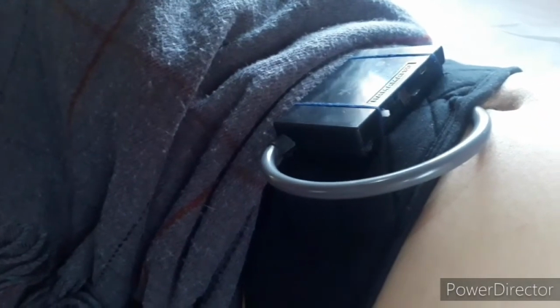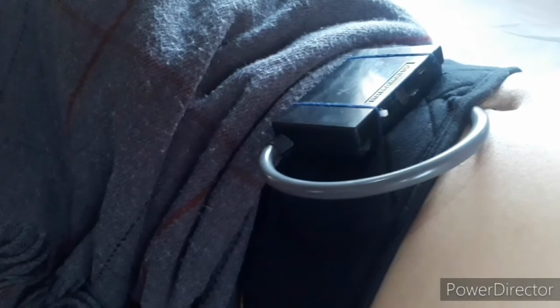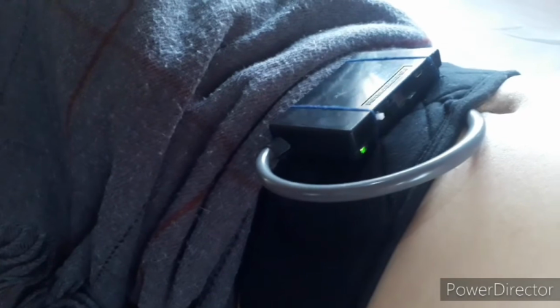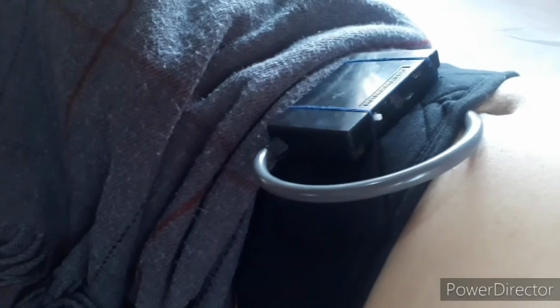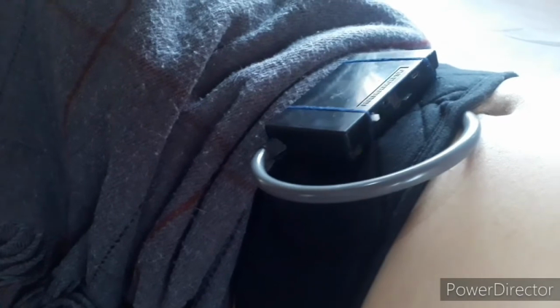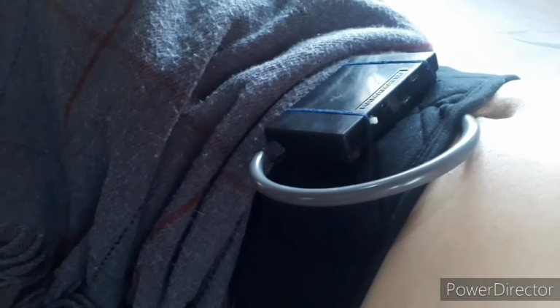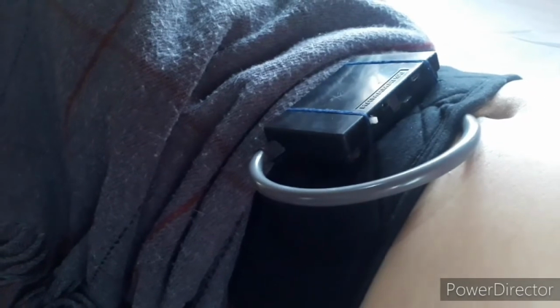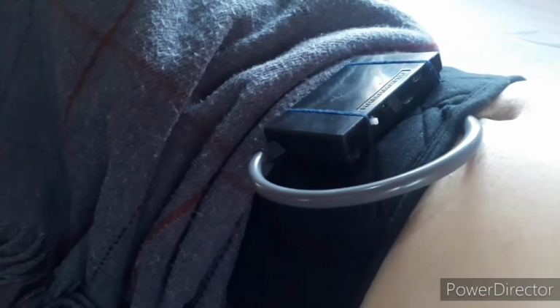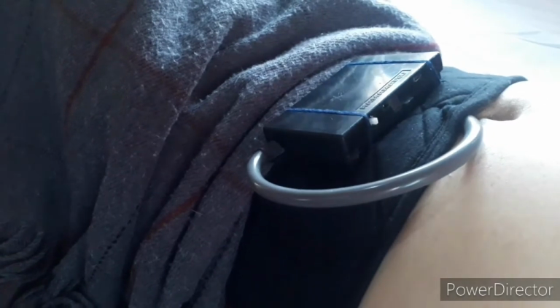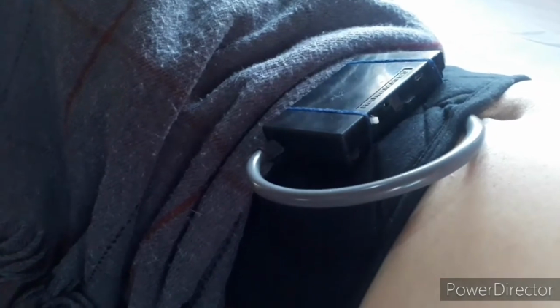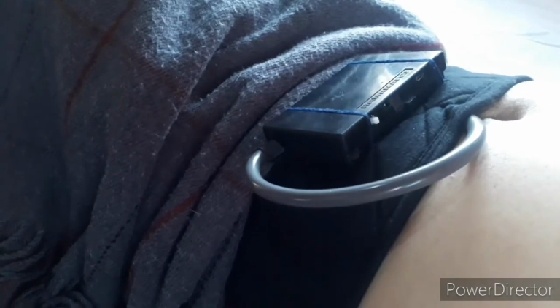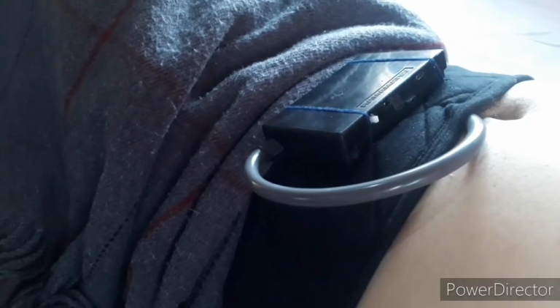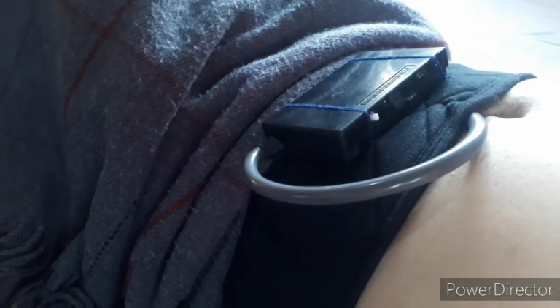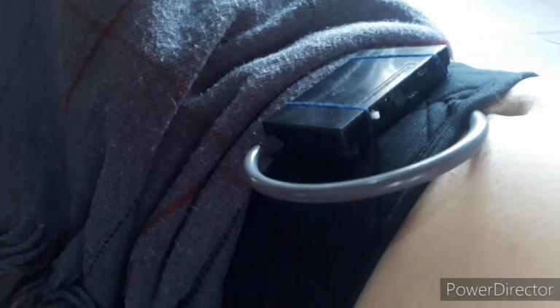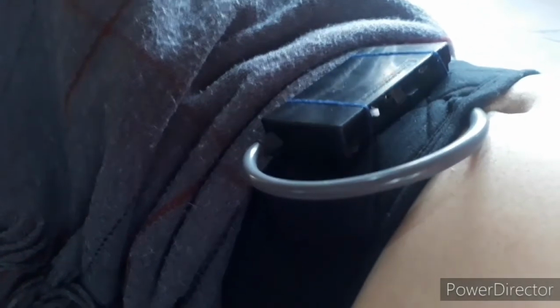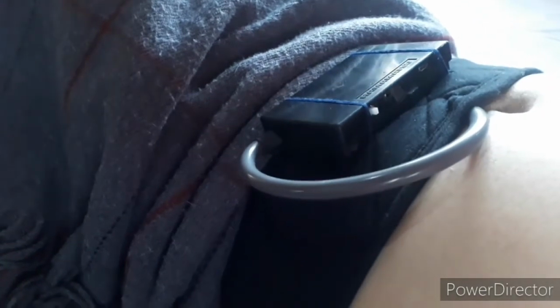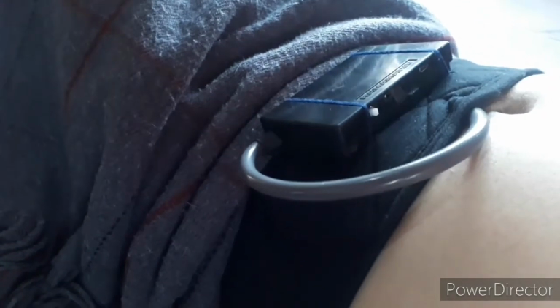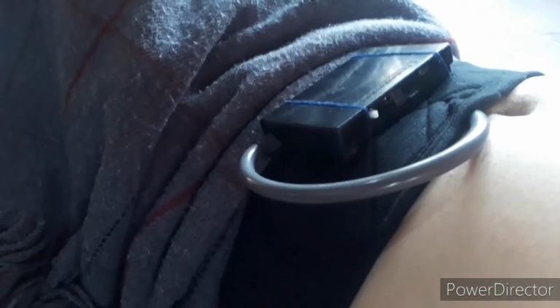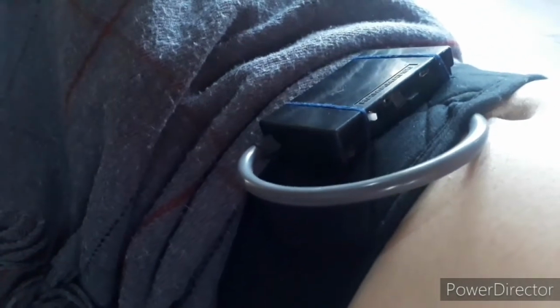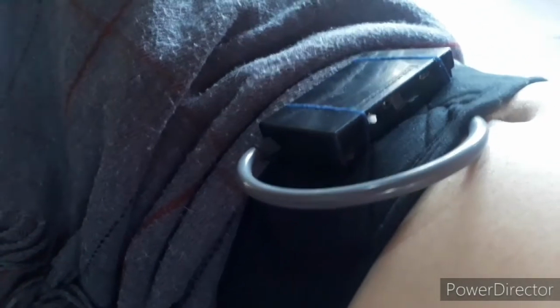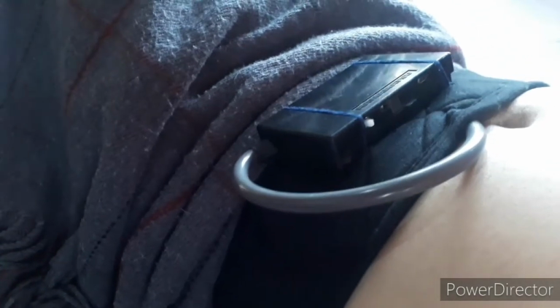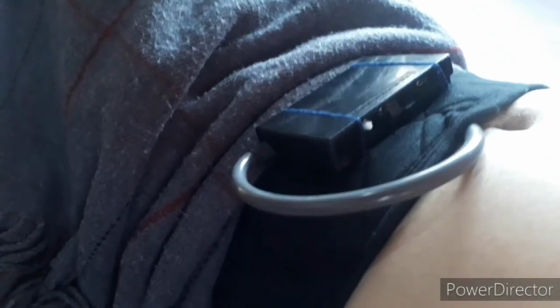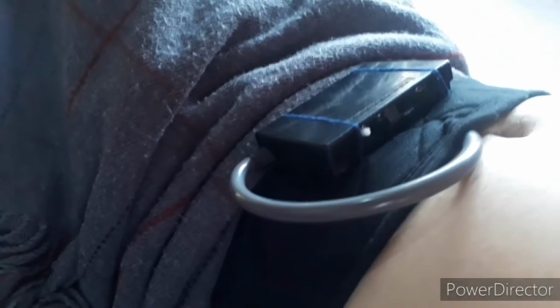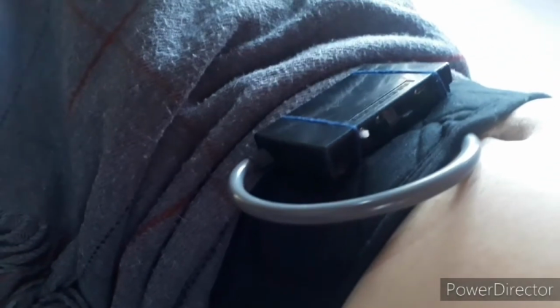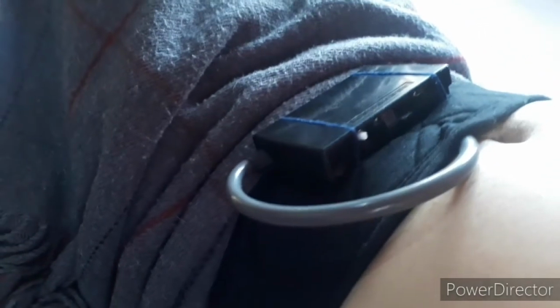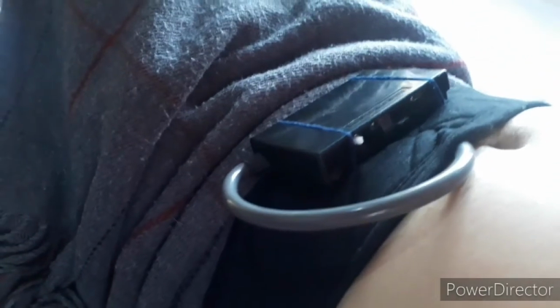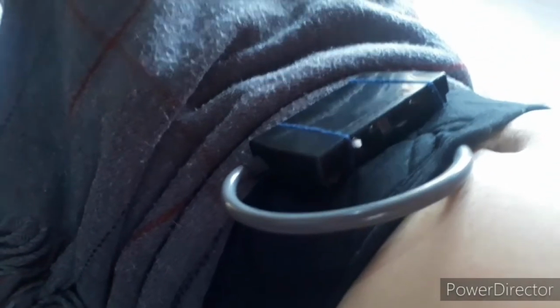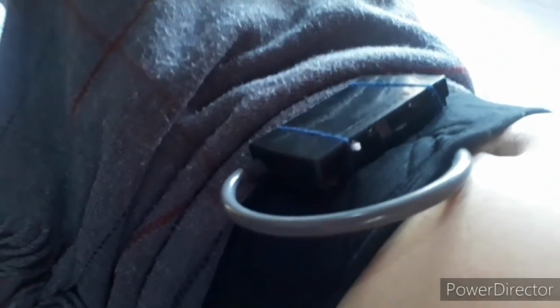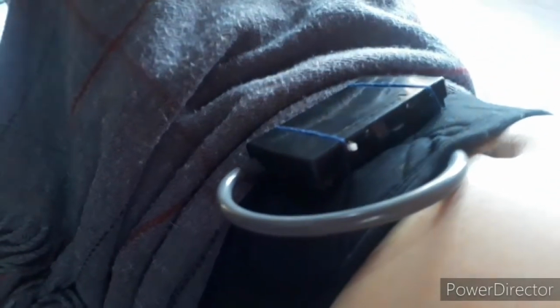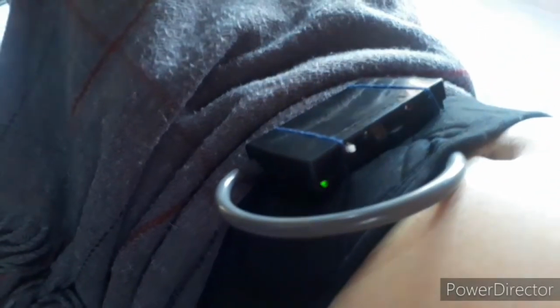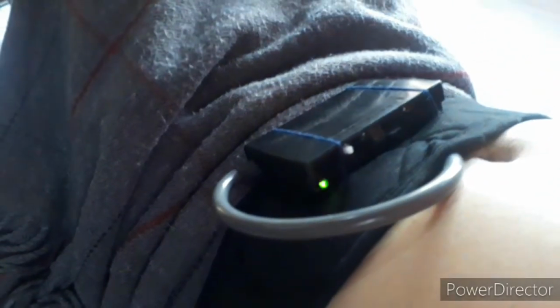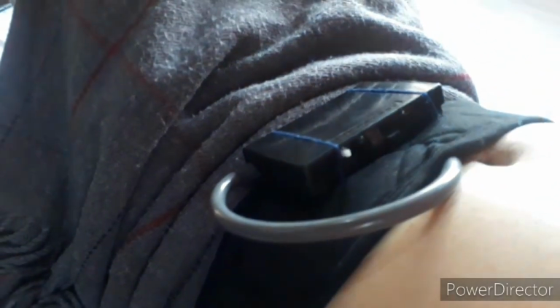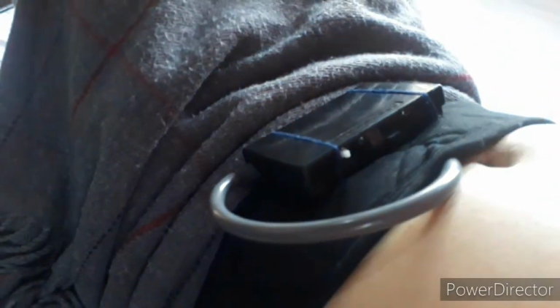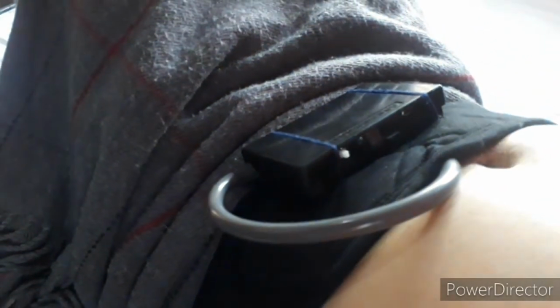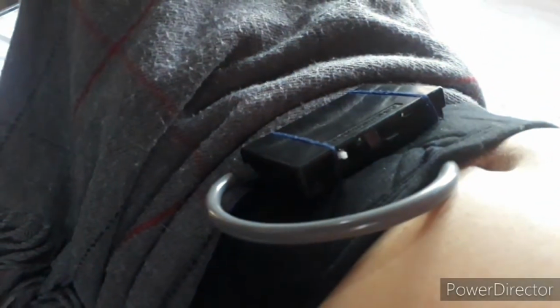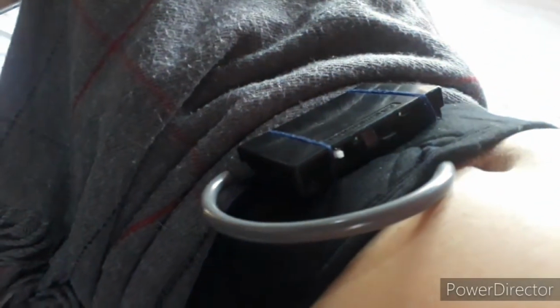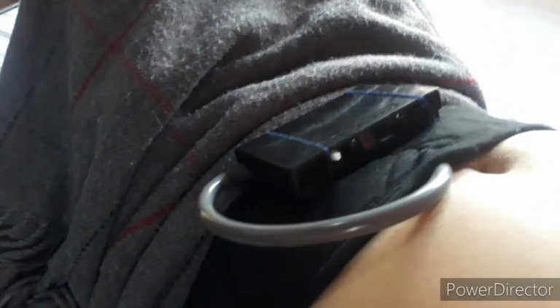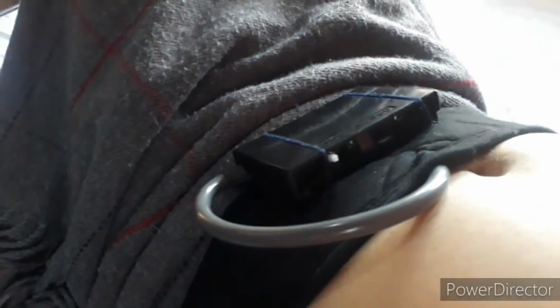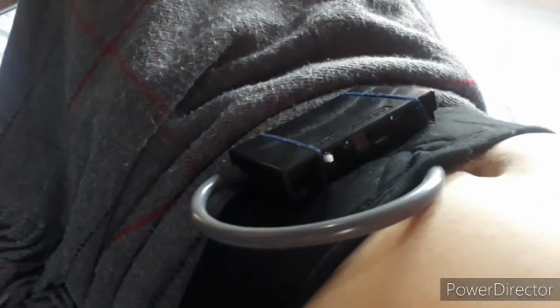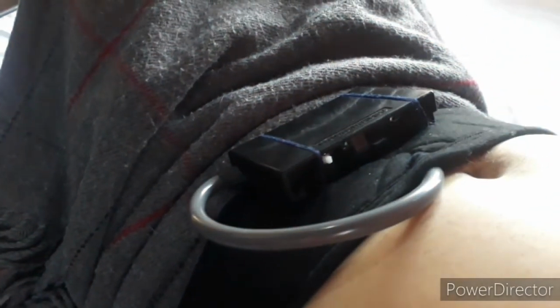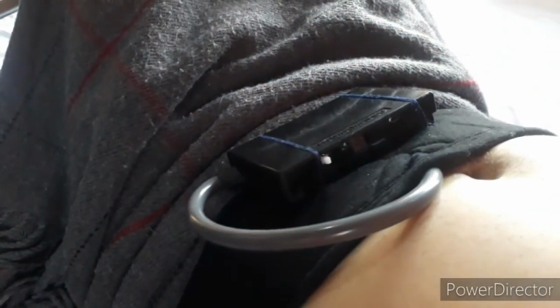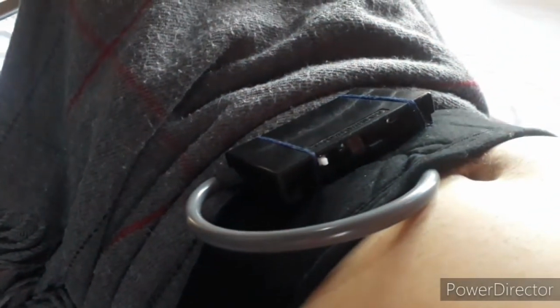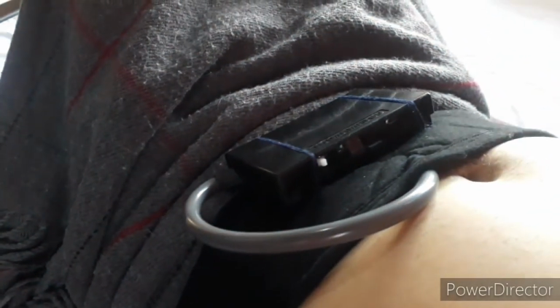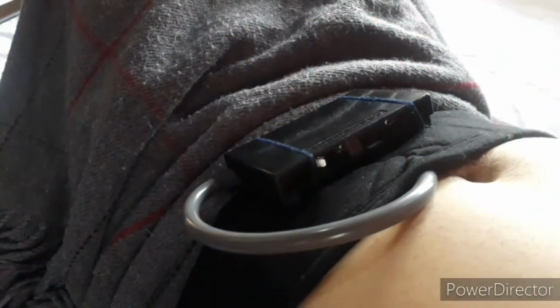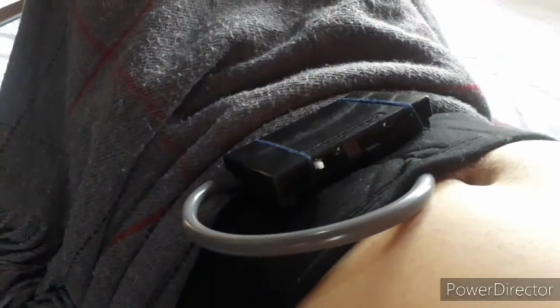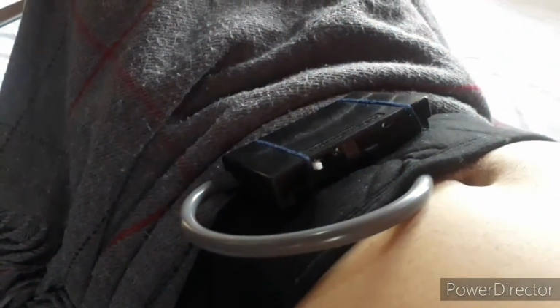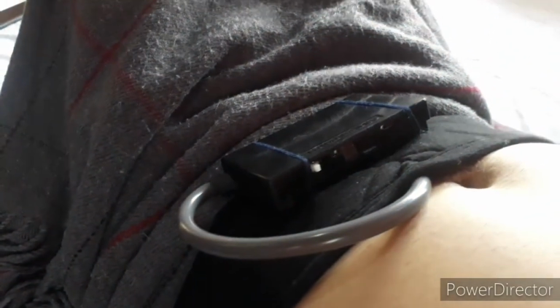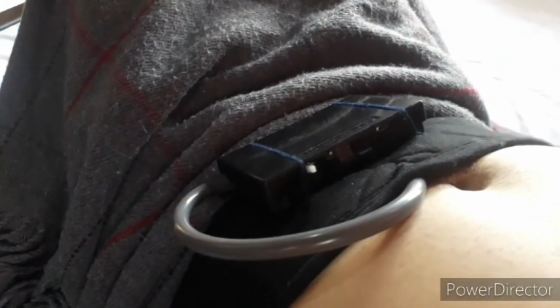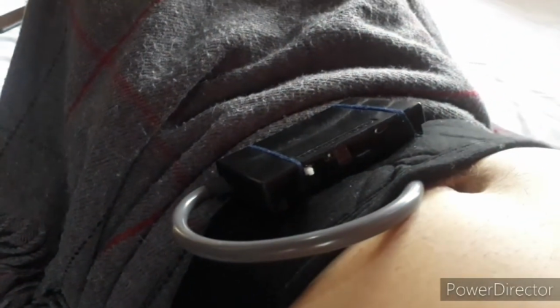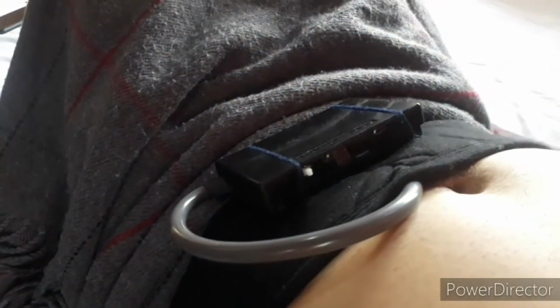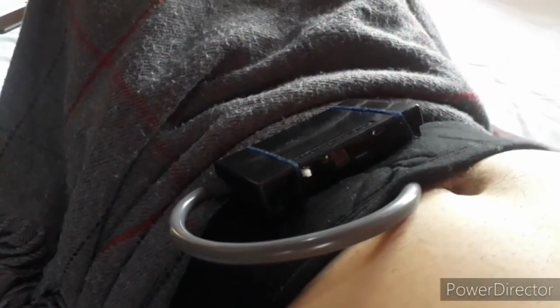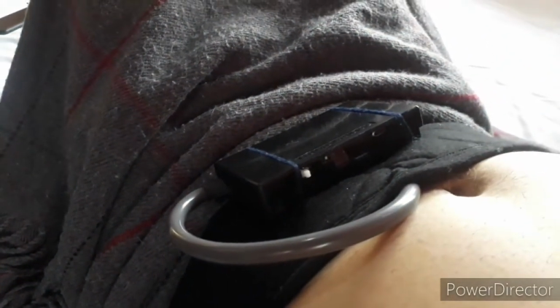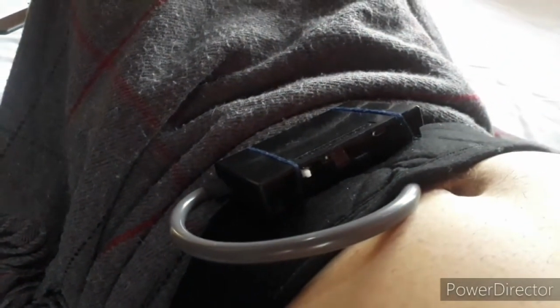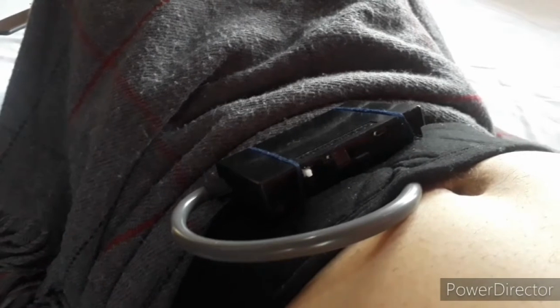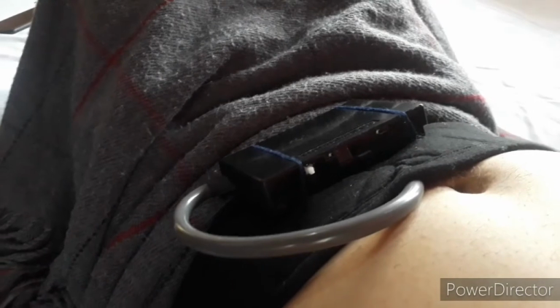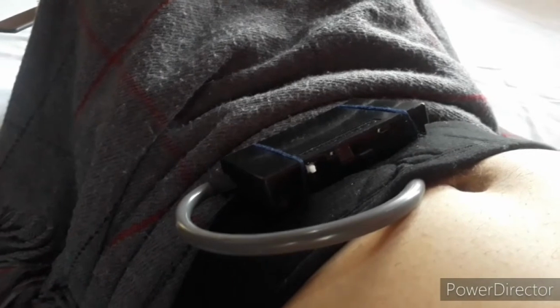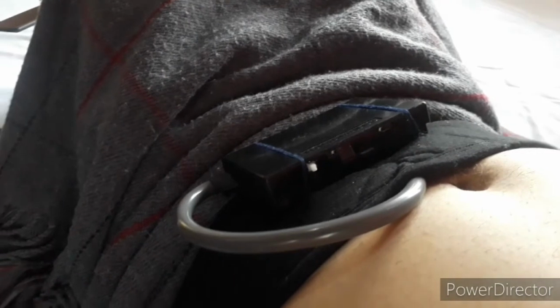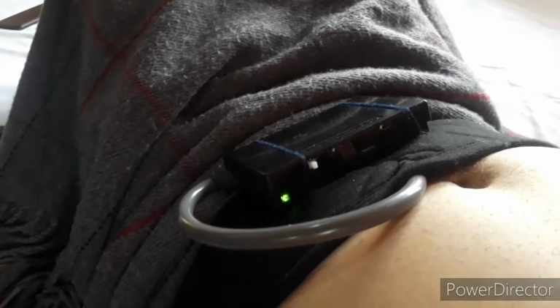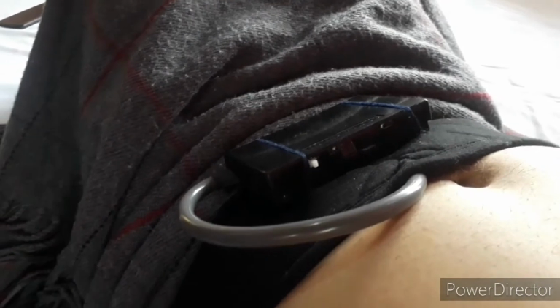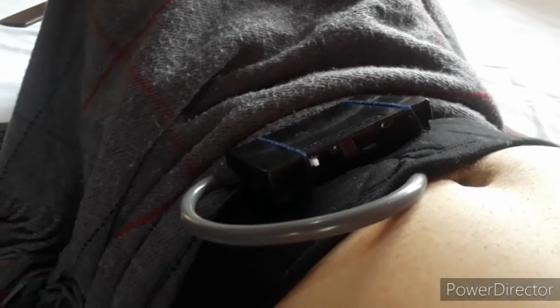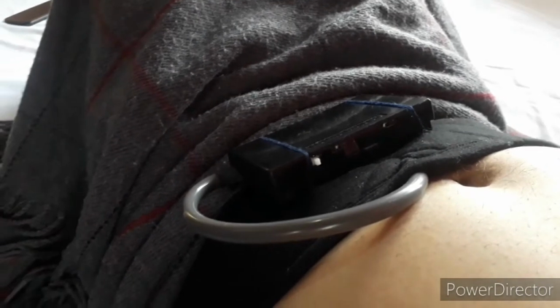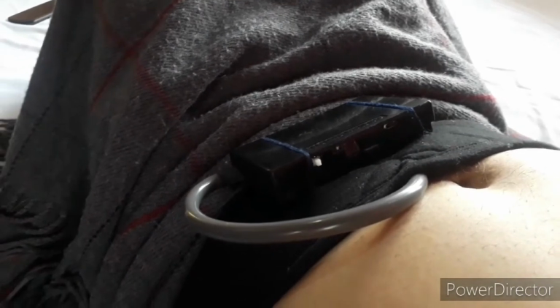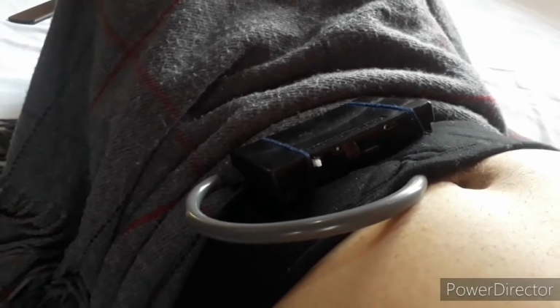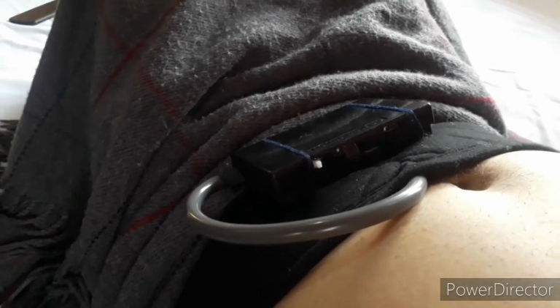The device is then turned on by pressing the white button of the box. This would make a blinking light, which indicates that it has turned on and is ready to connect to the application.